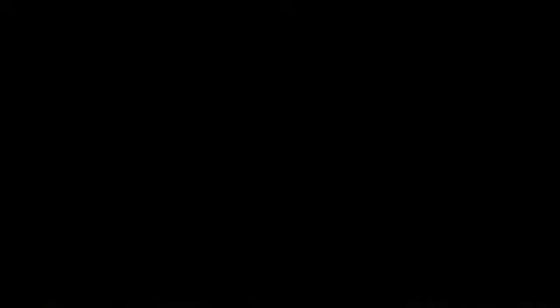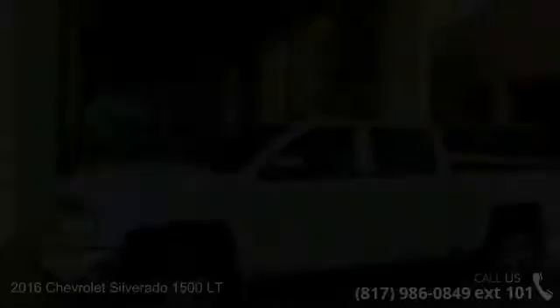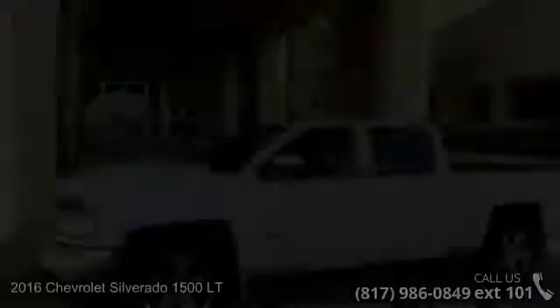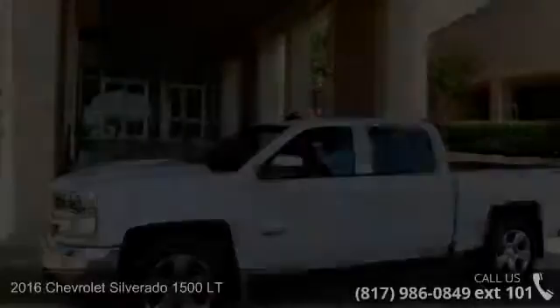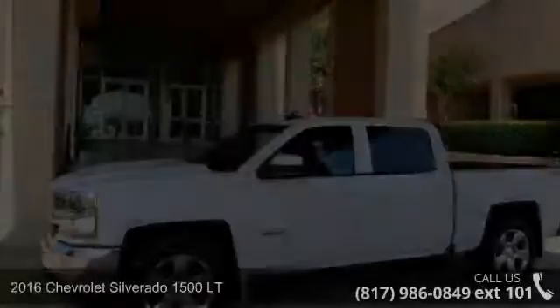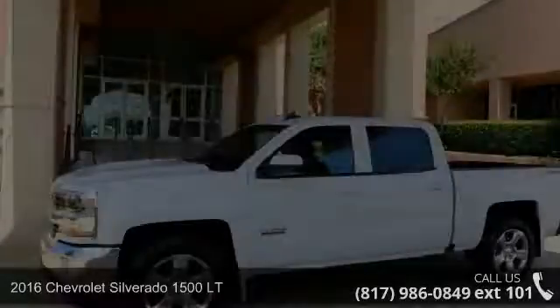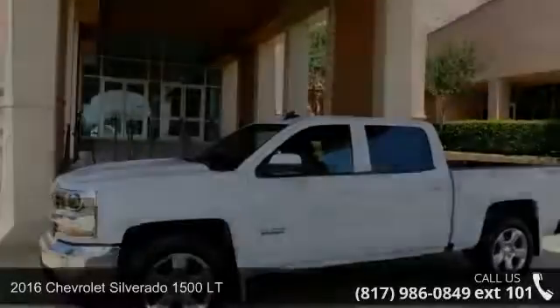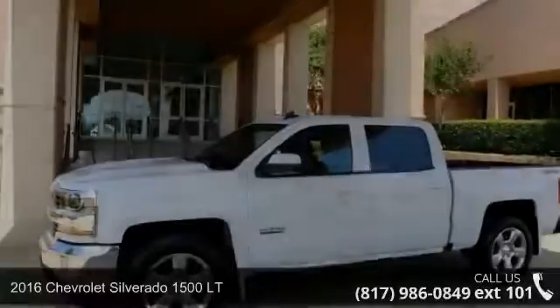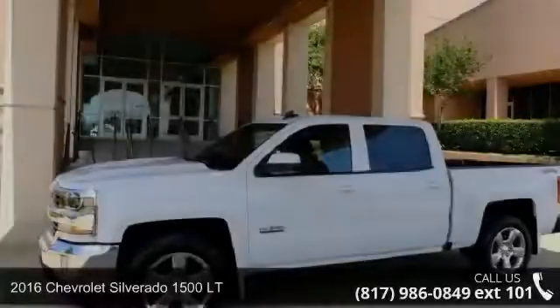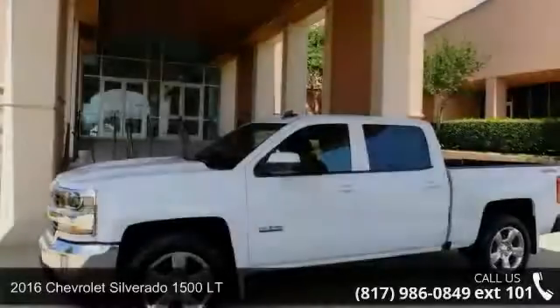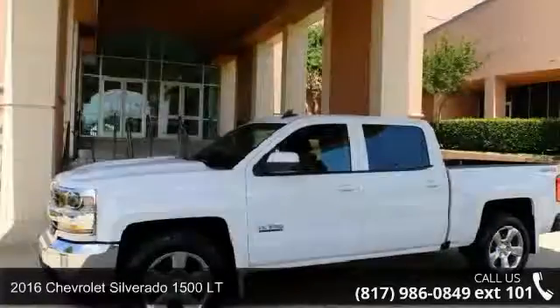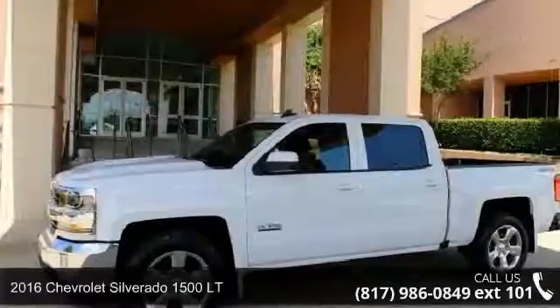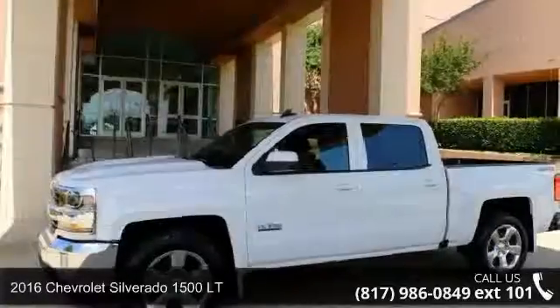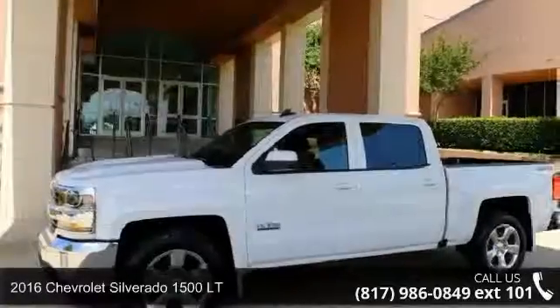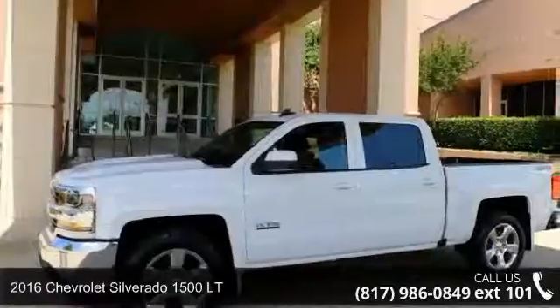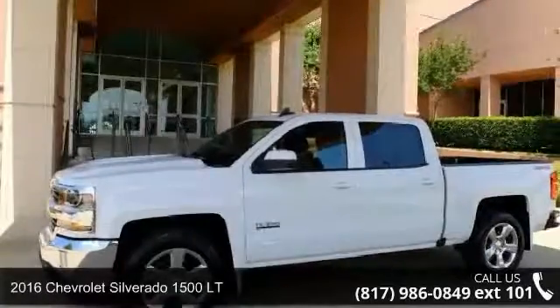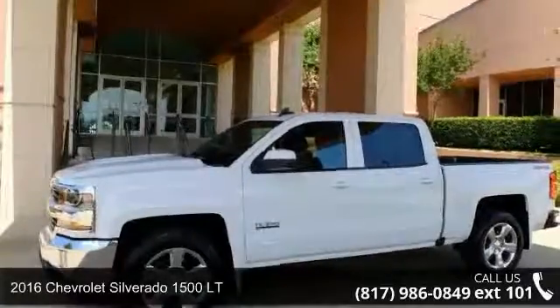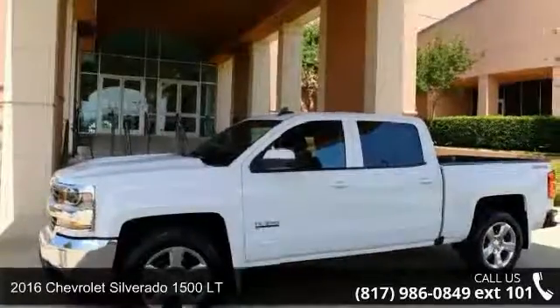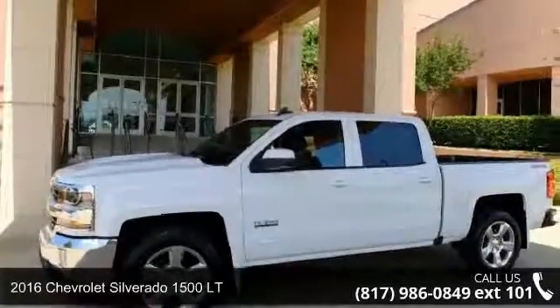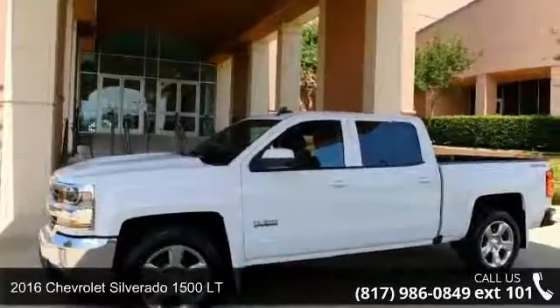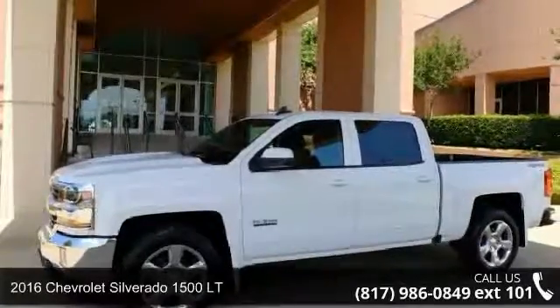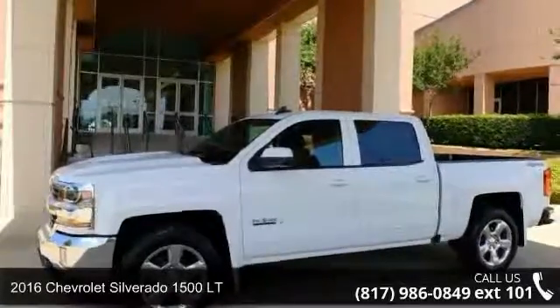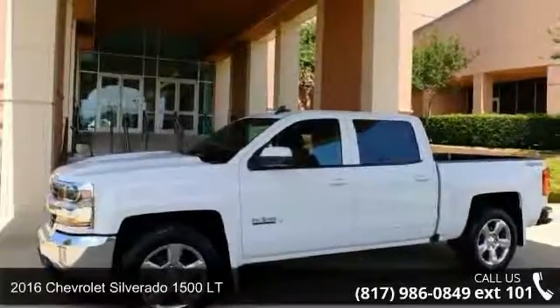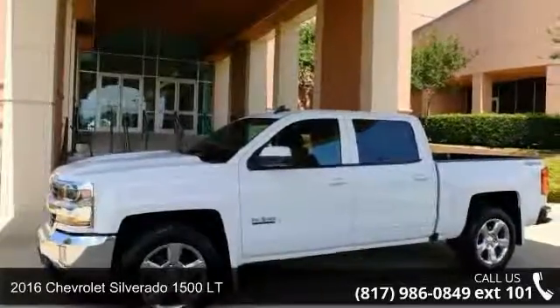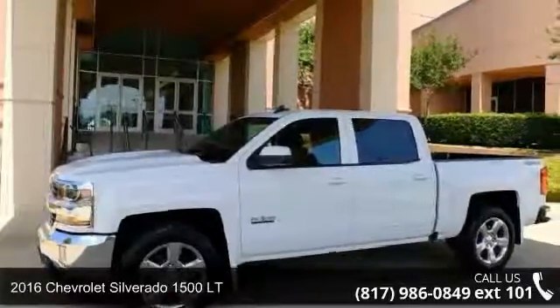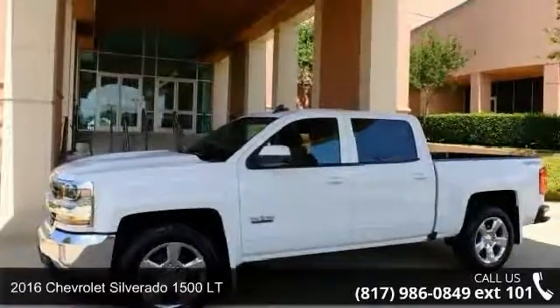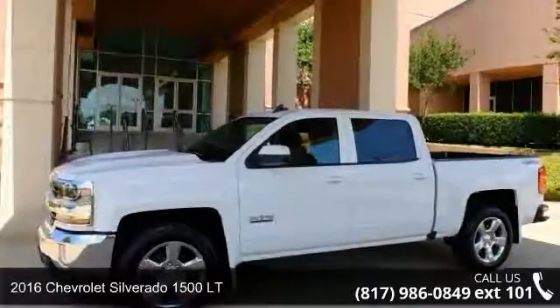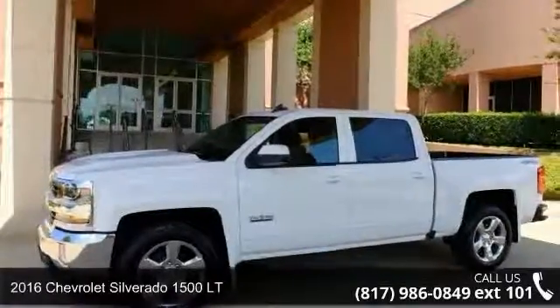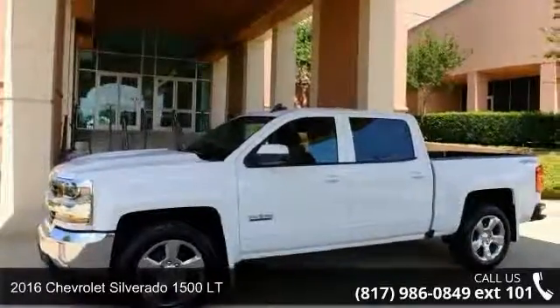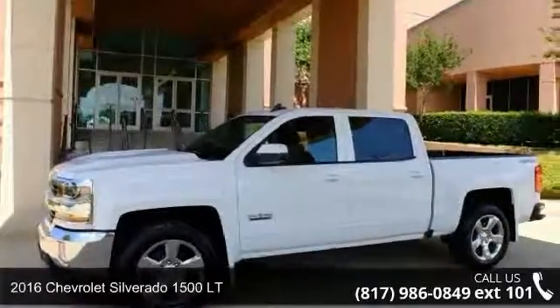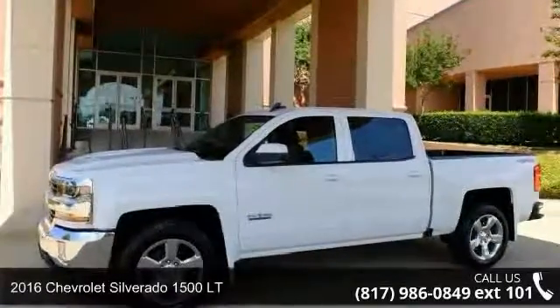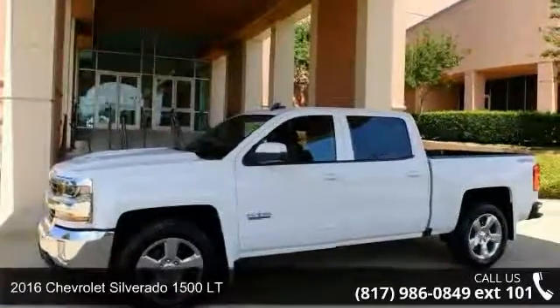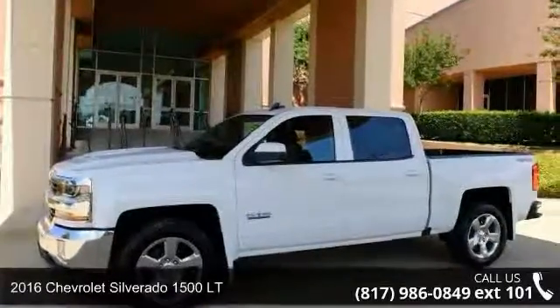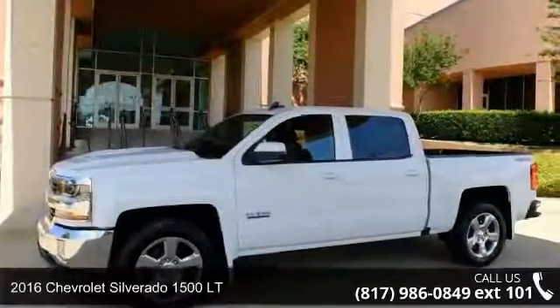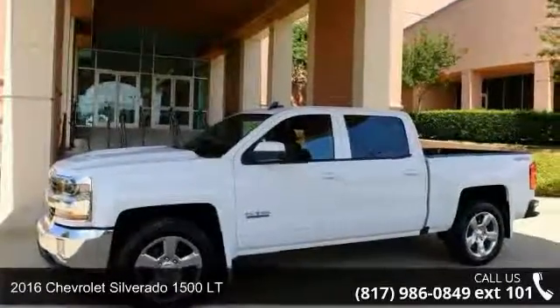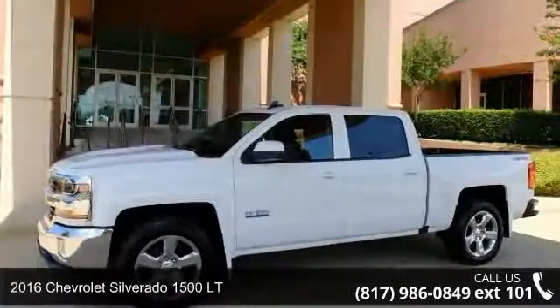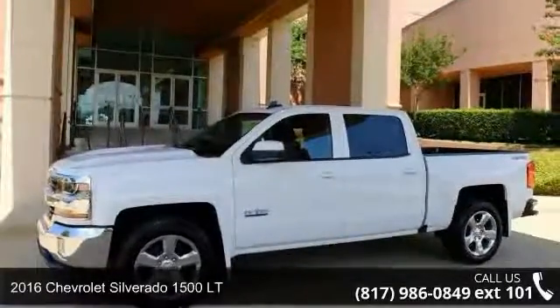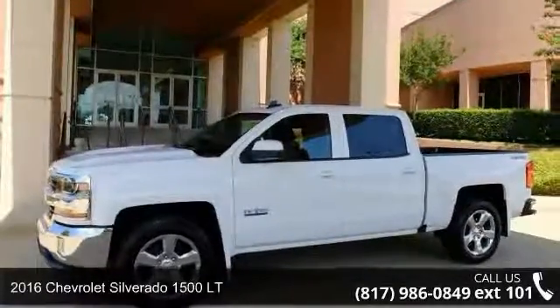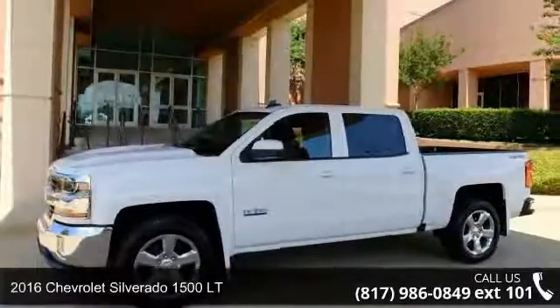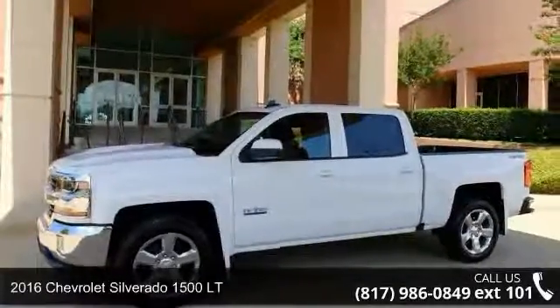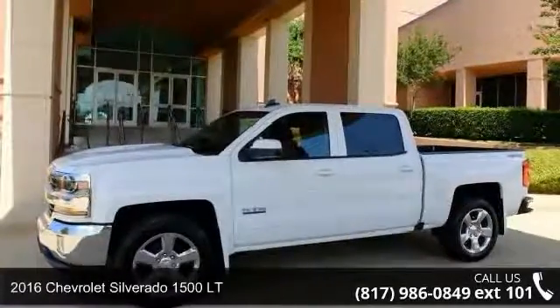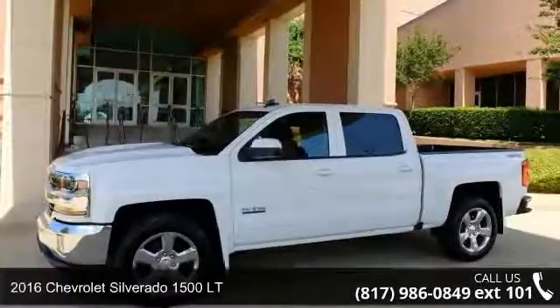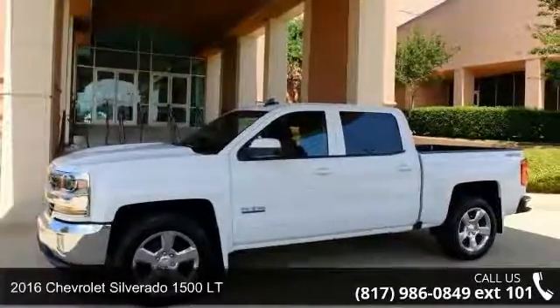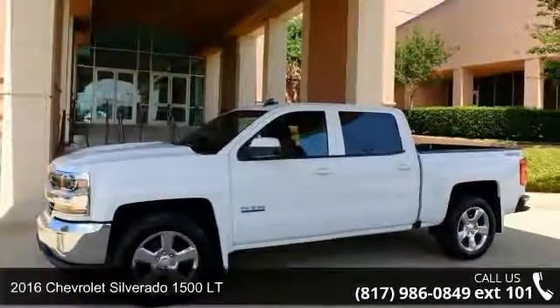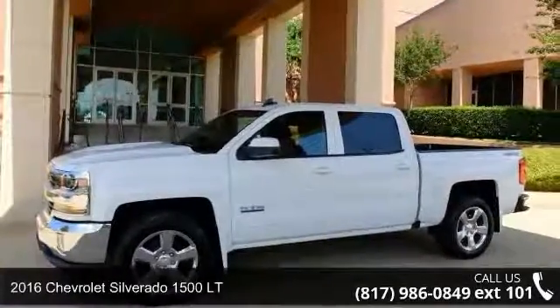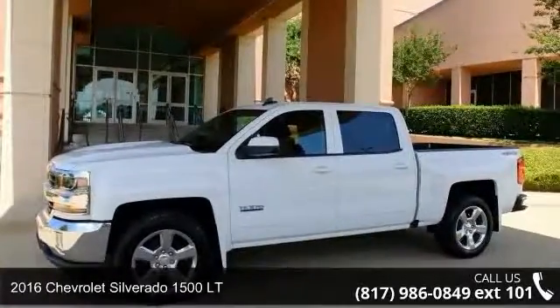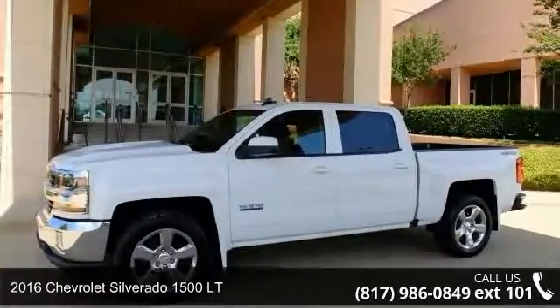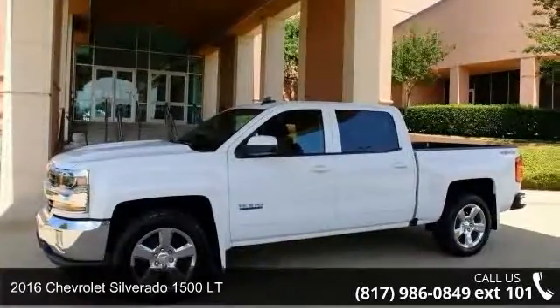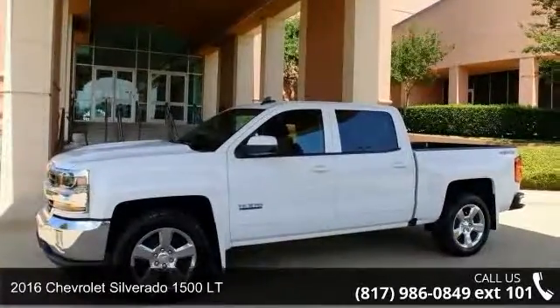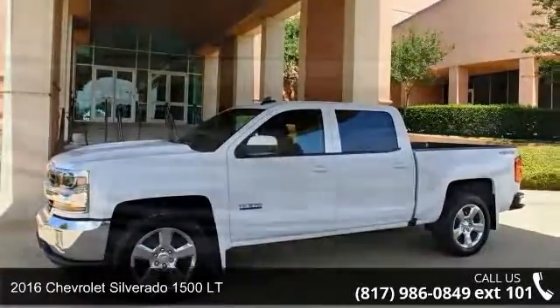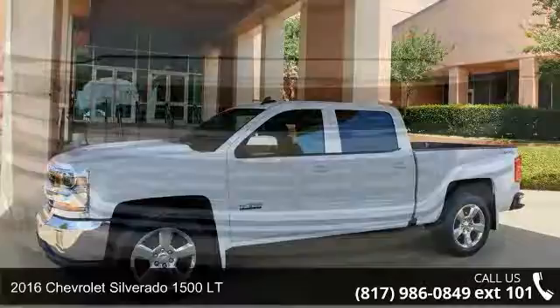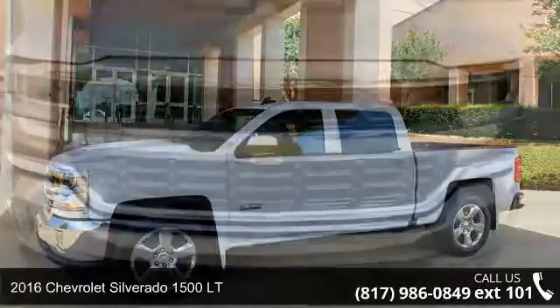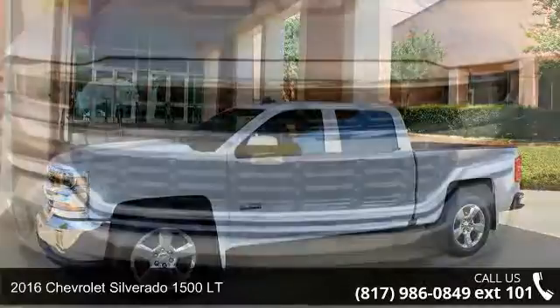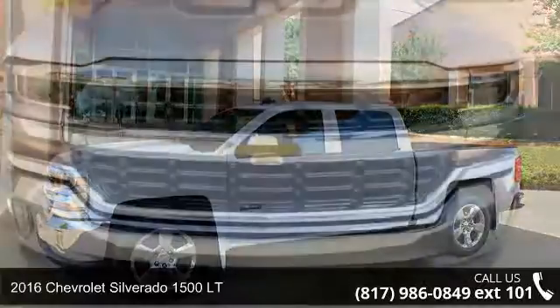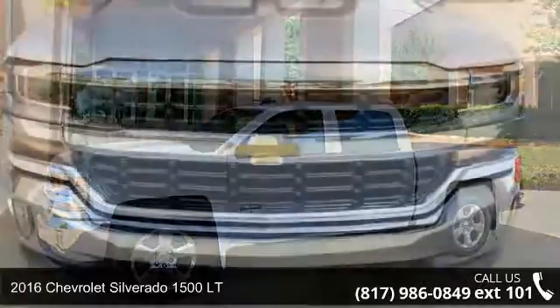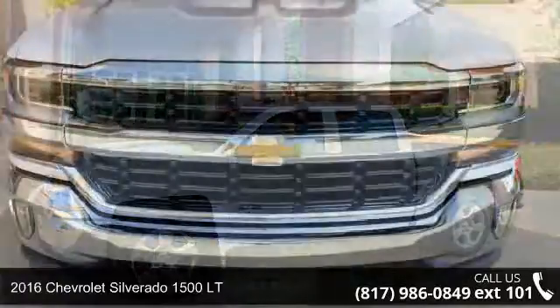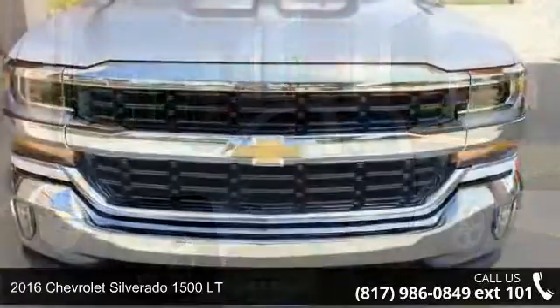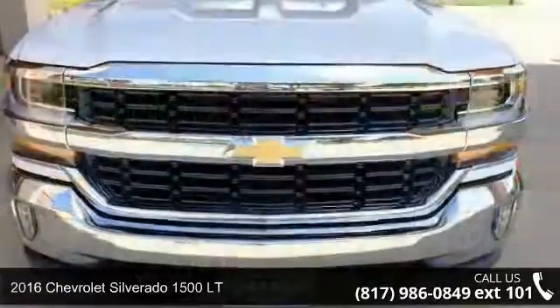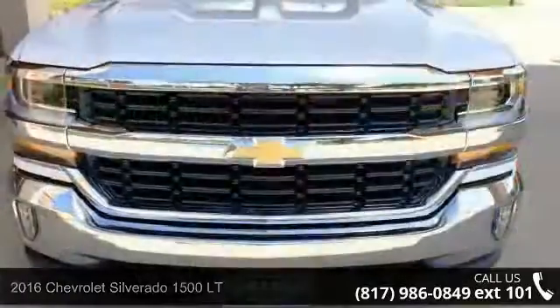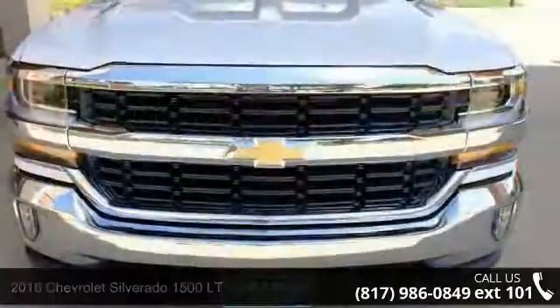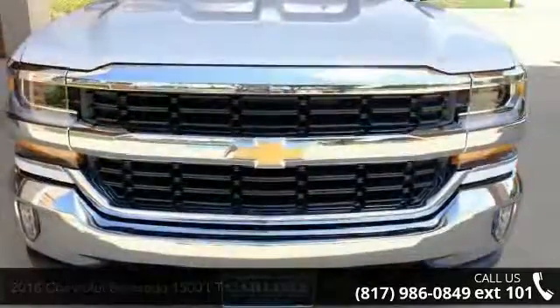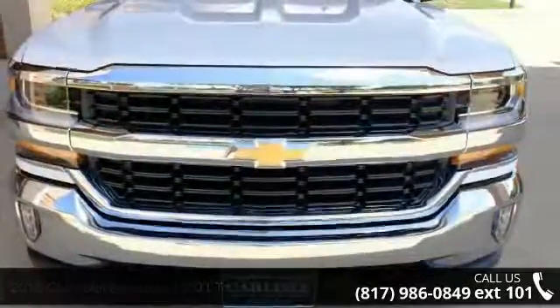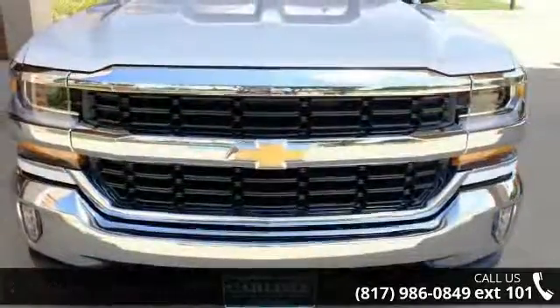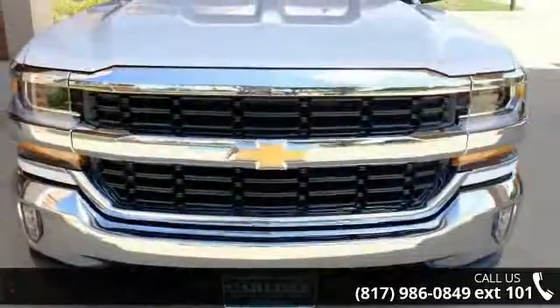Check out this 2016 Chevrolet Silverado 1500 LT. This may be the set of wheels you've been looking for.